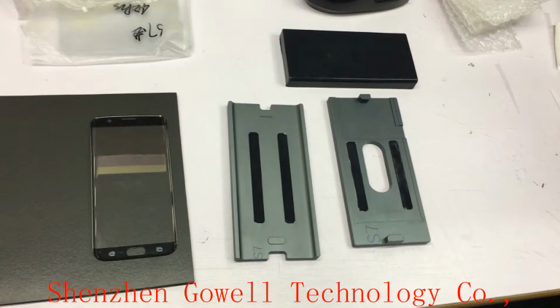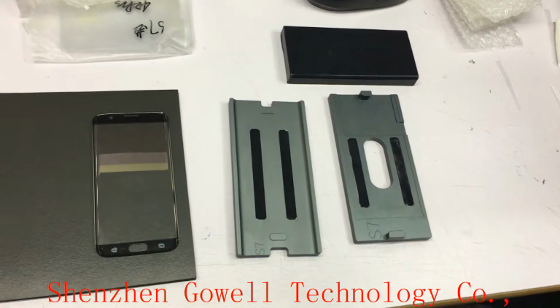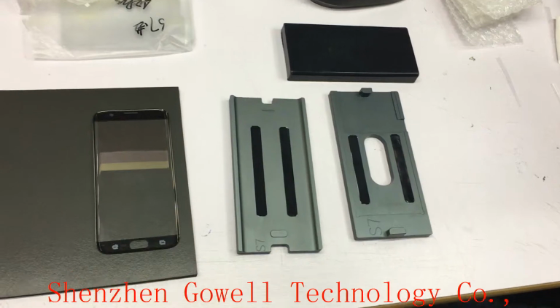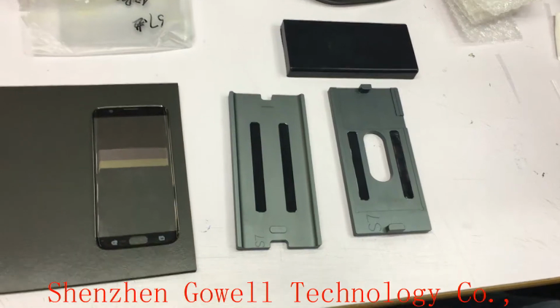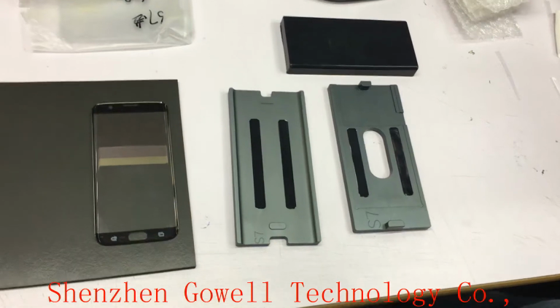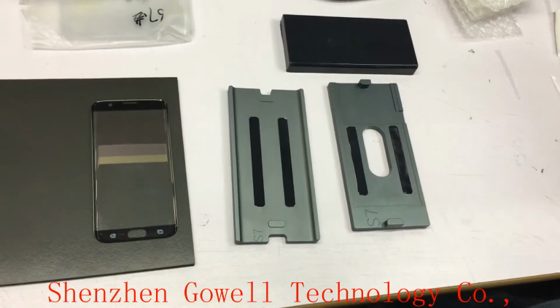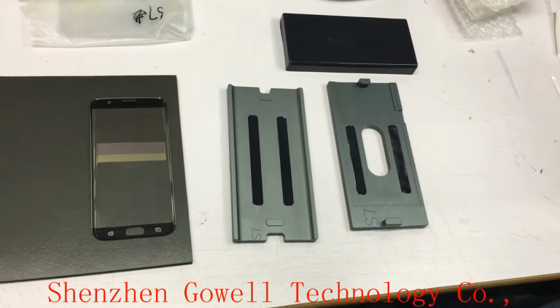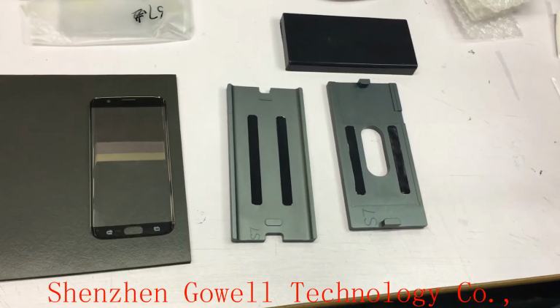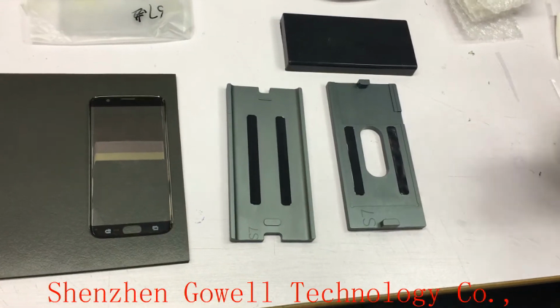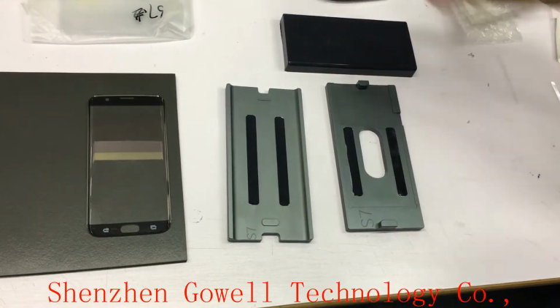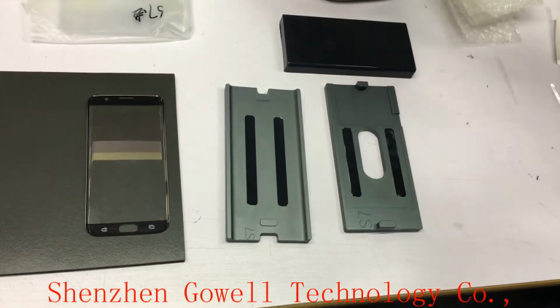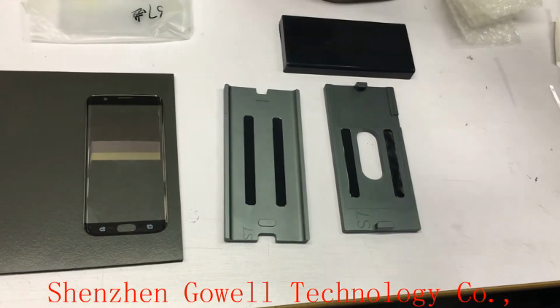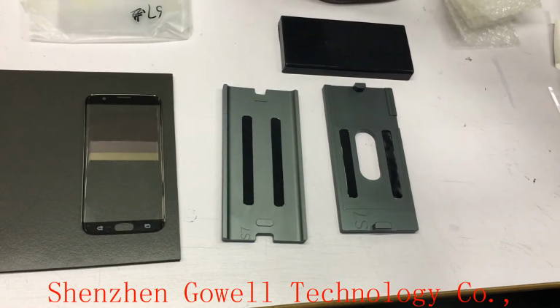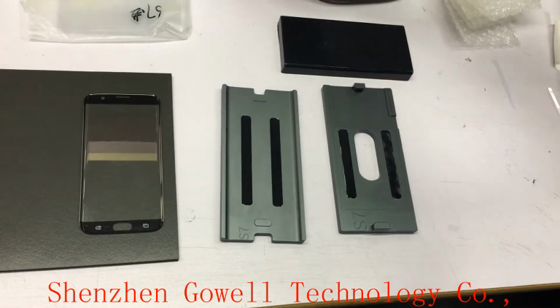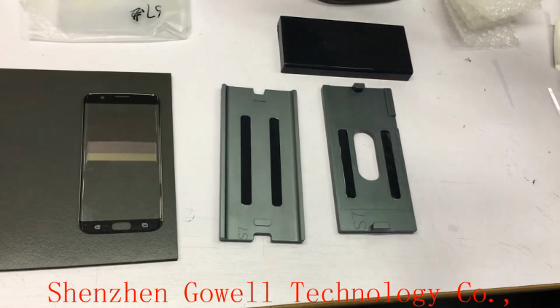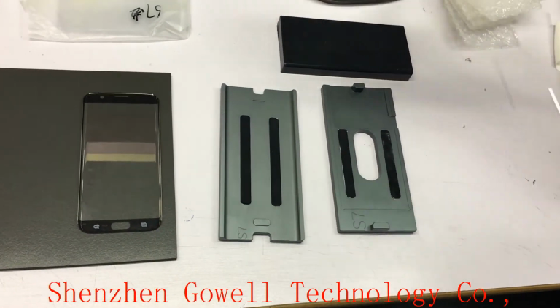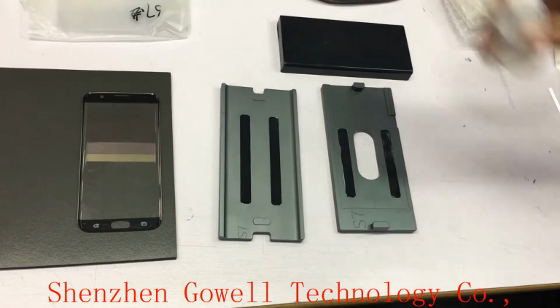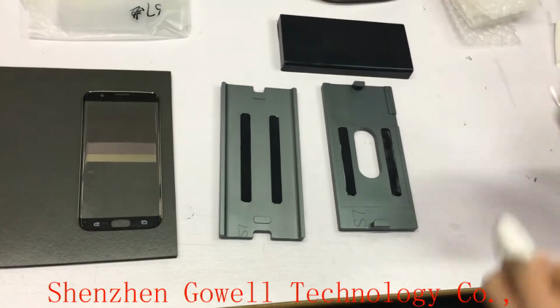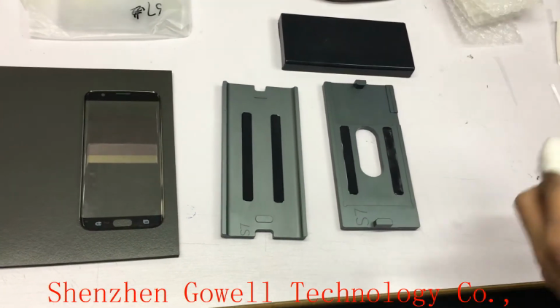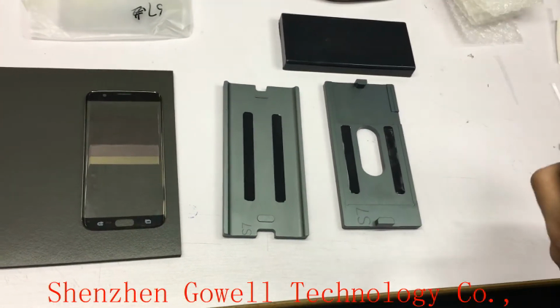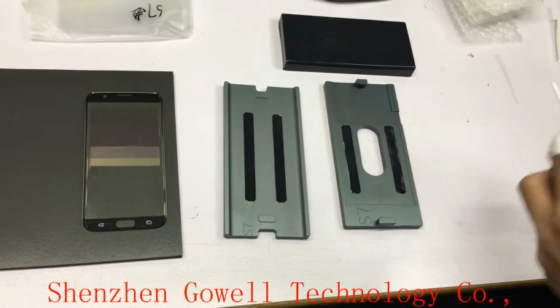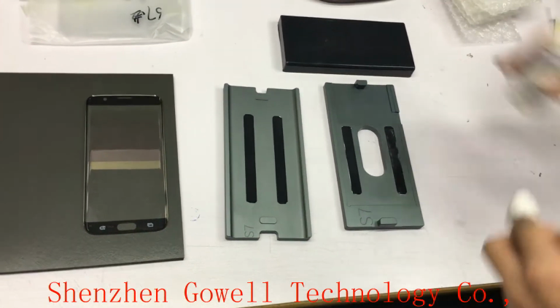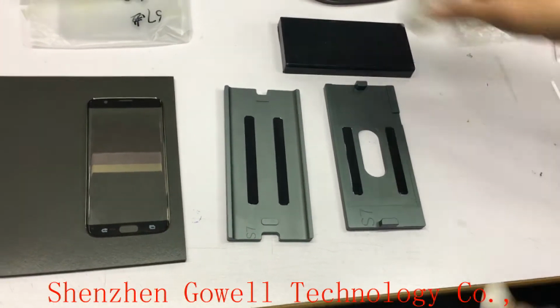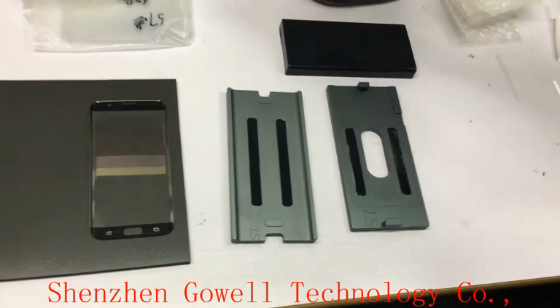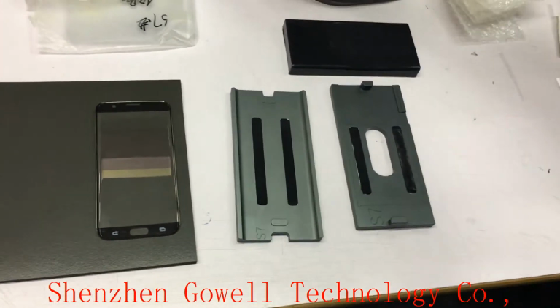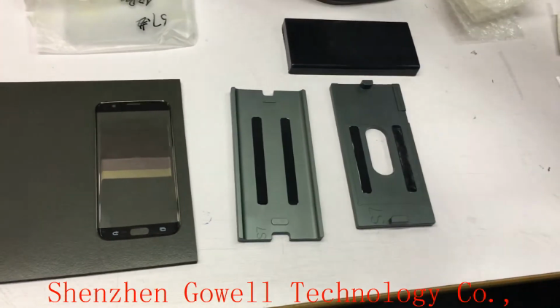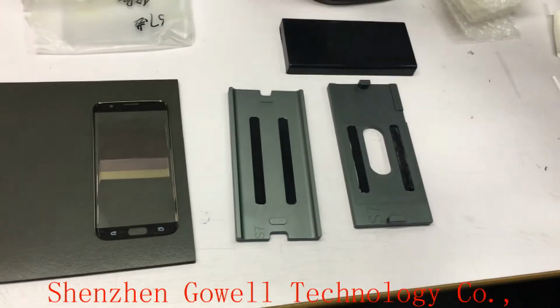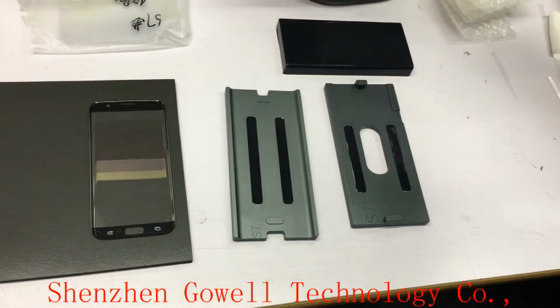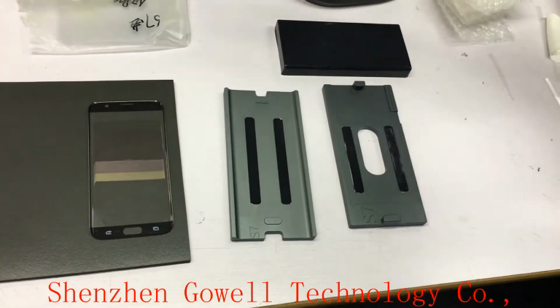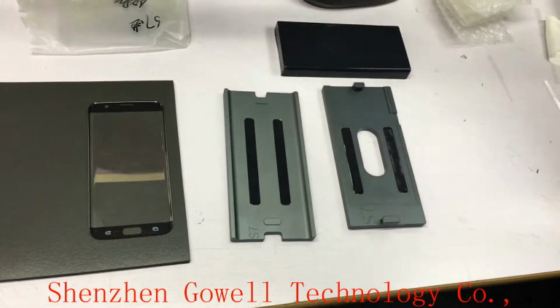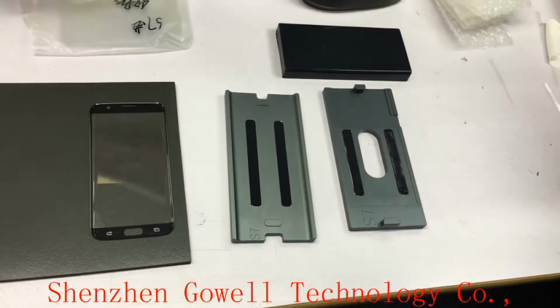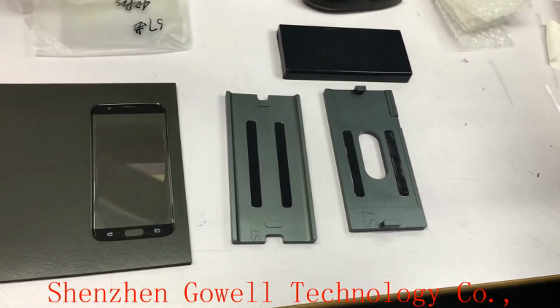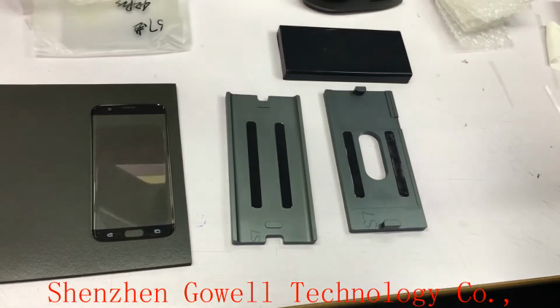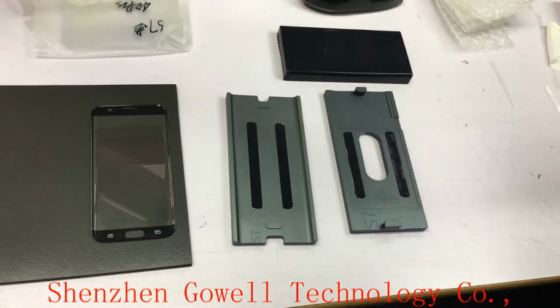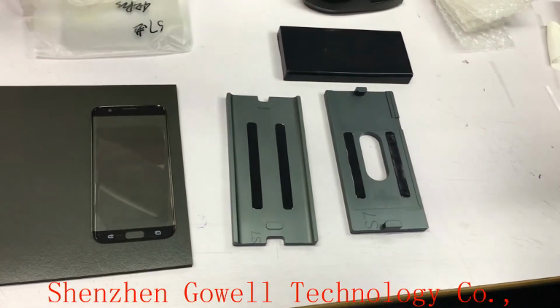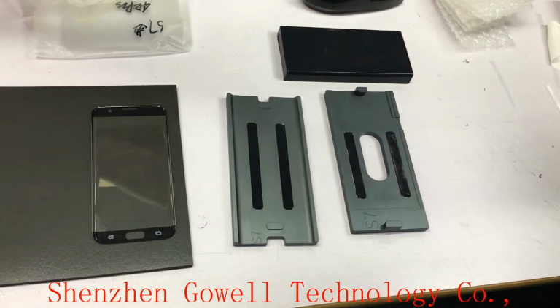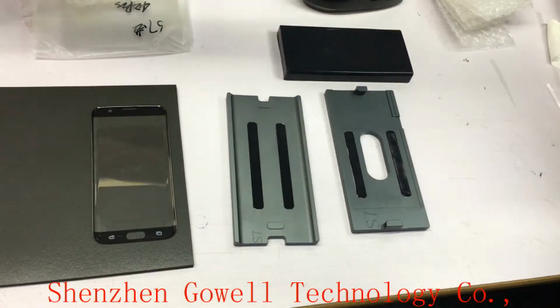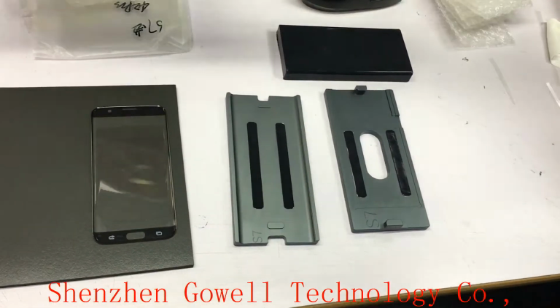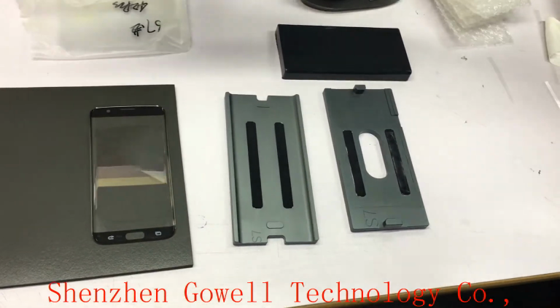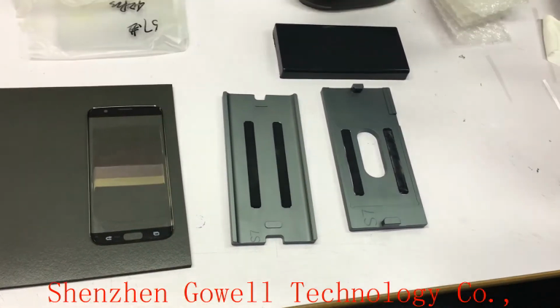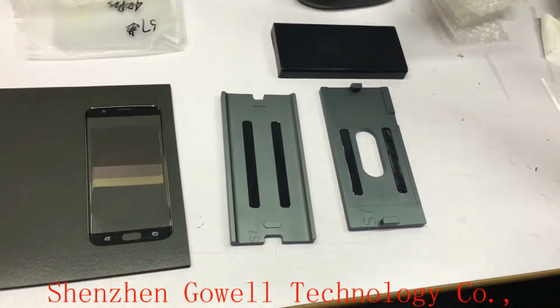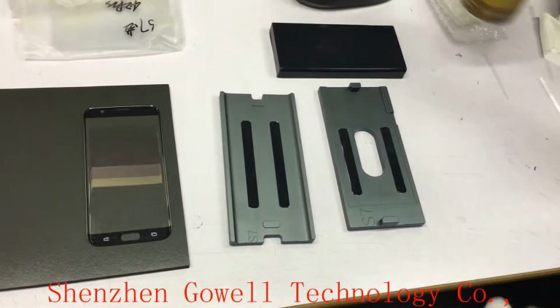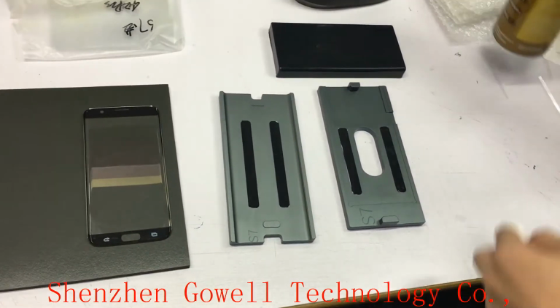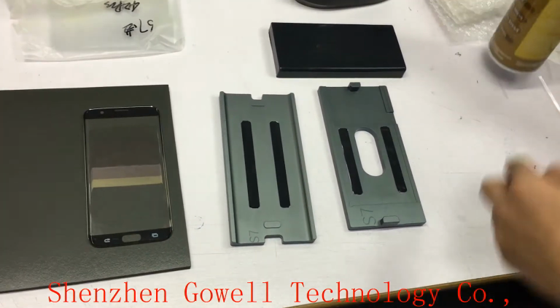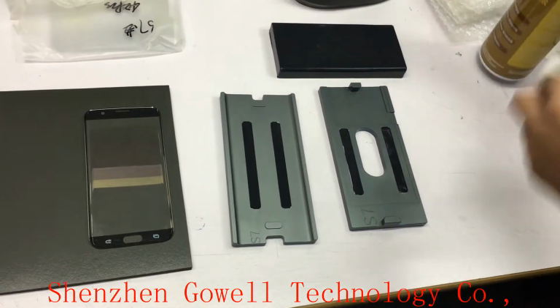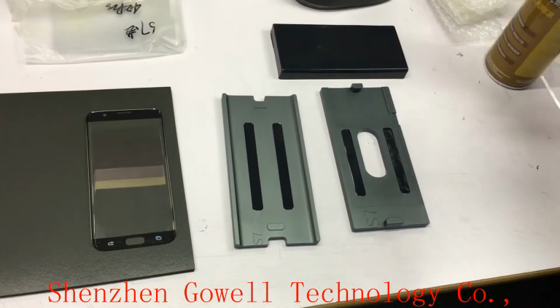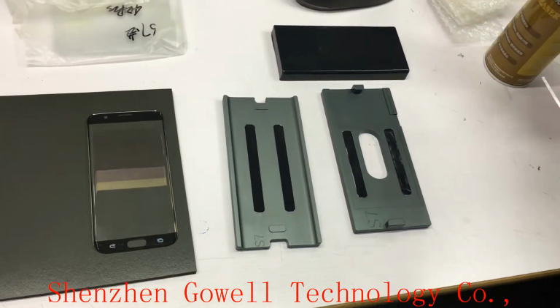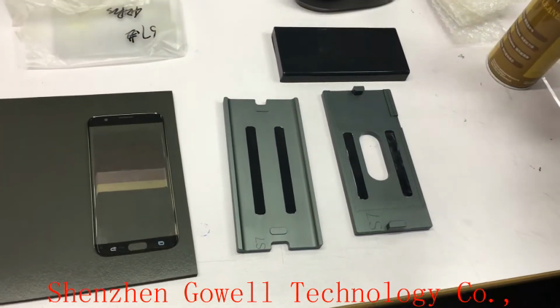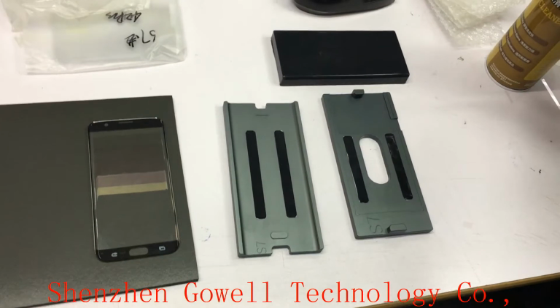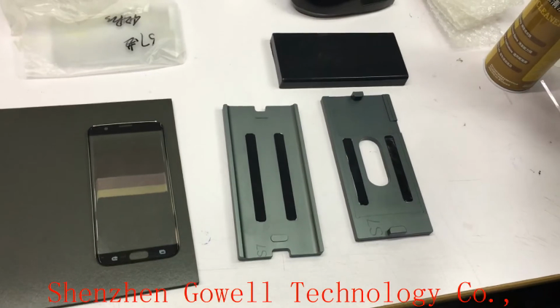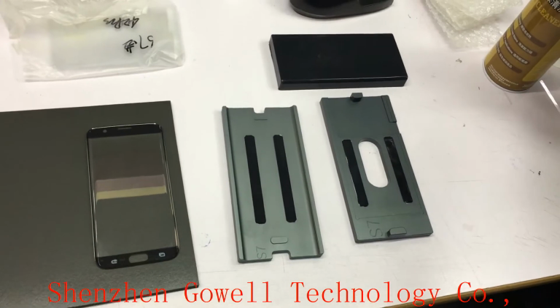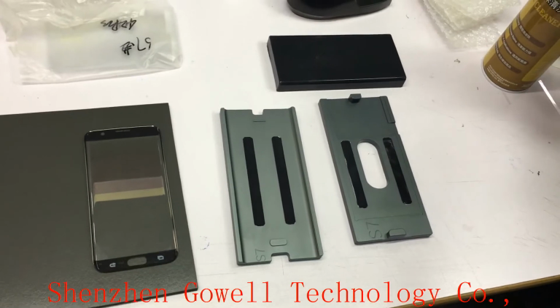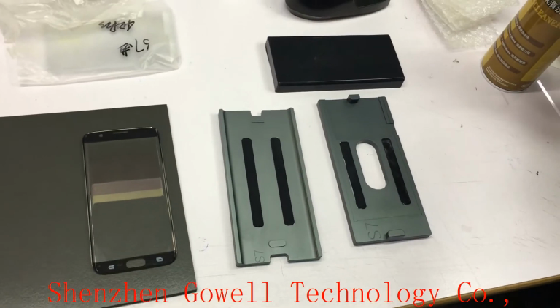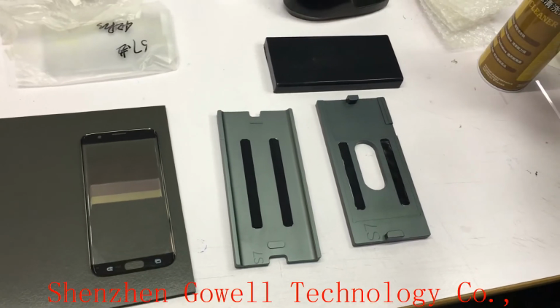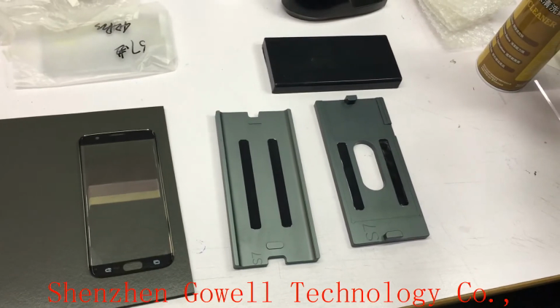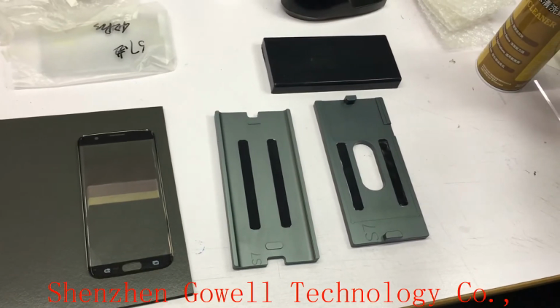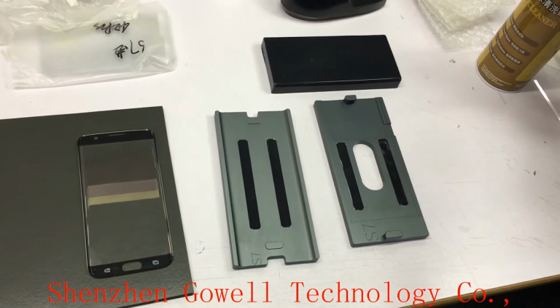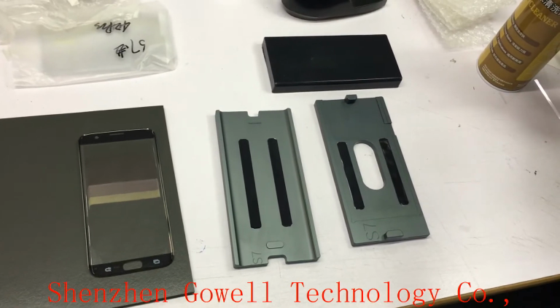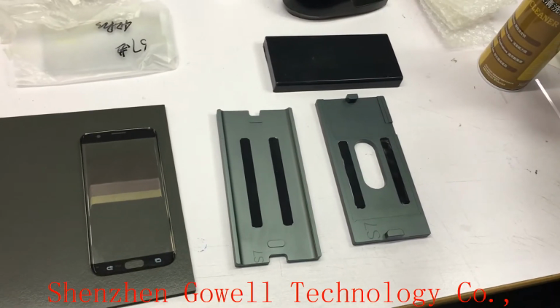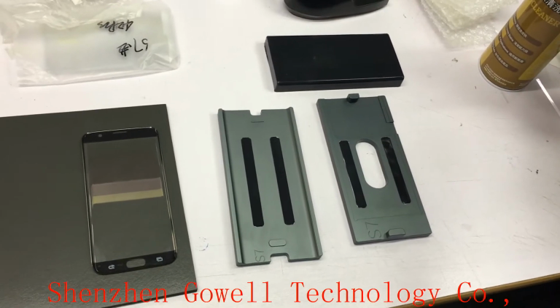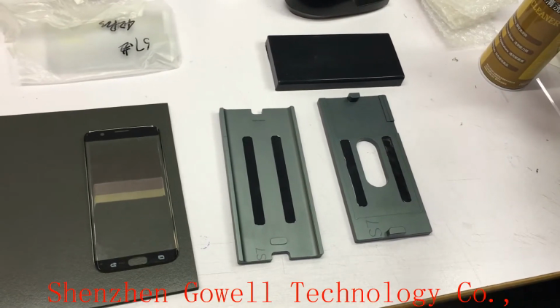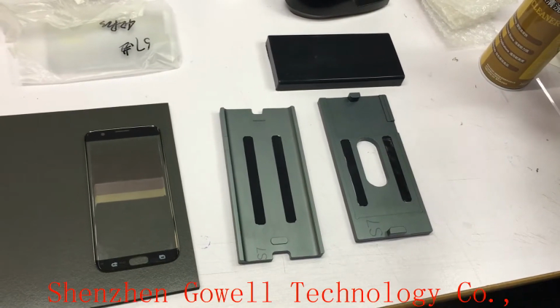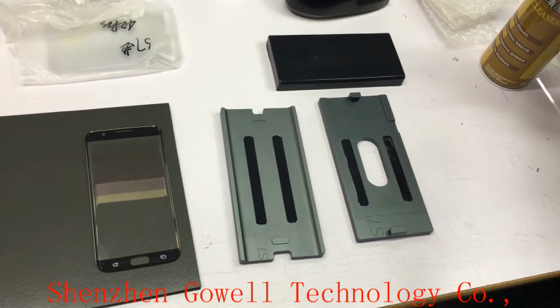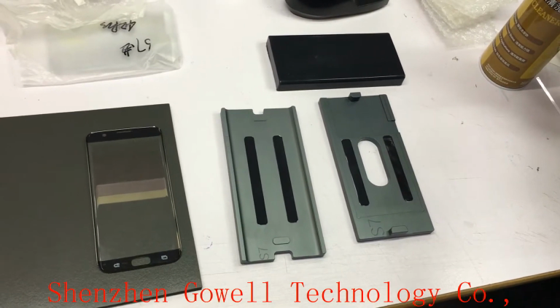Hello everyone, this is Shenzhen Goodwear Company. Now let me introduce you to the S7H.